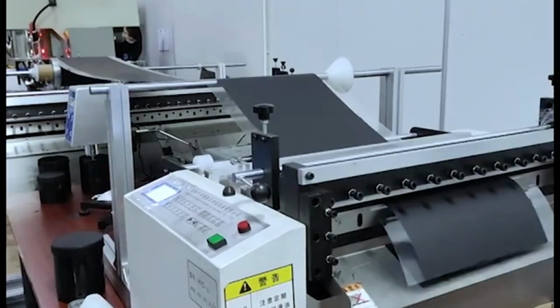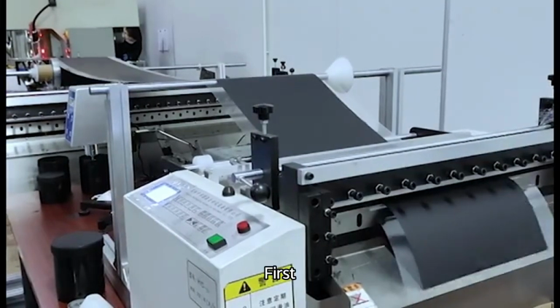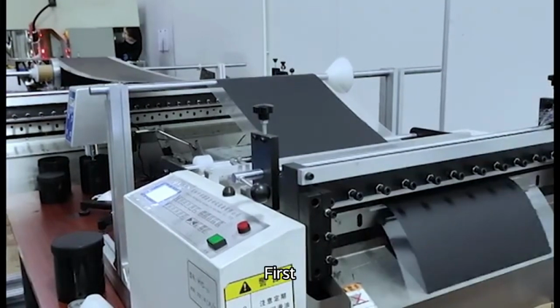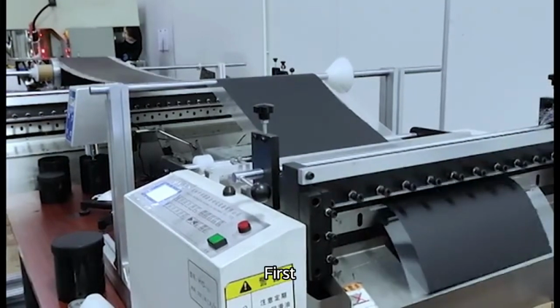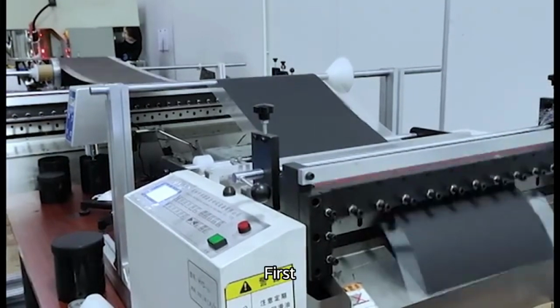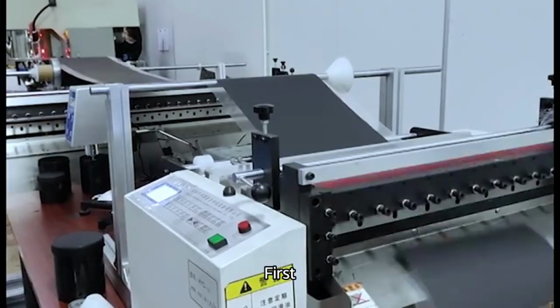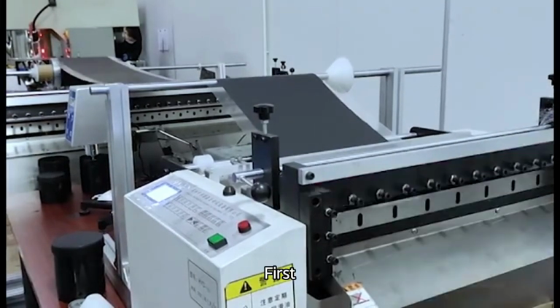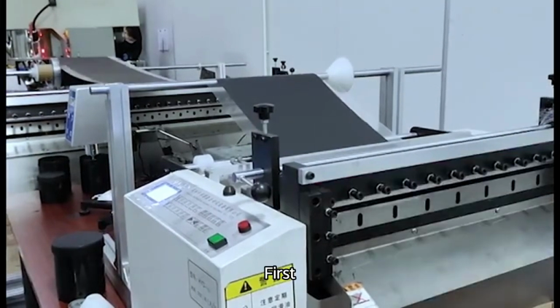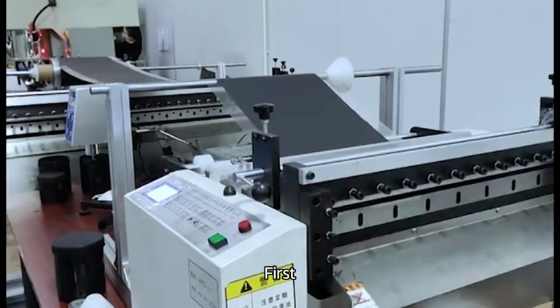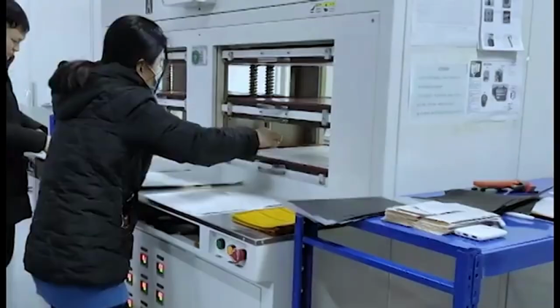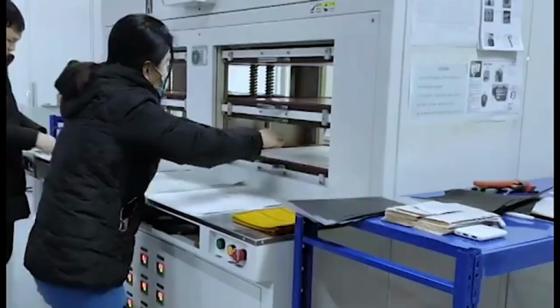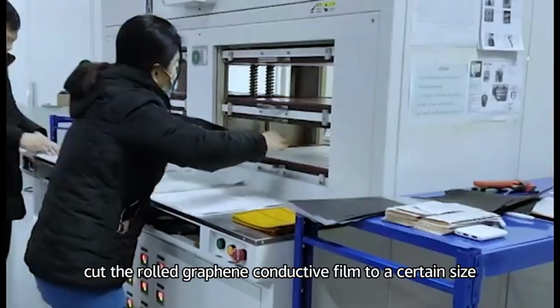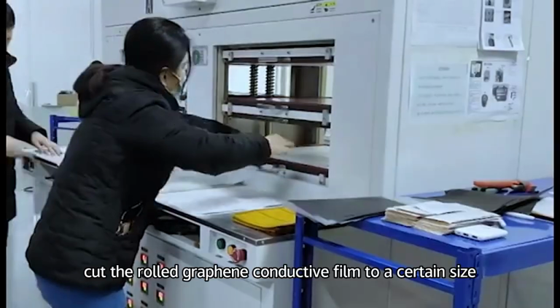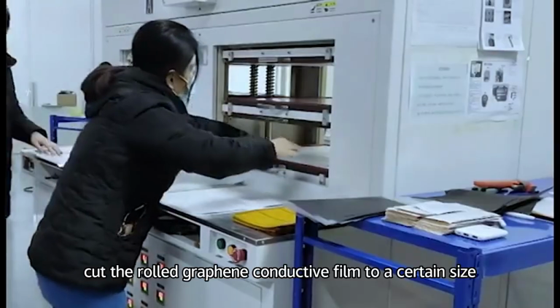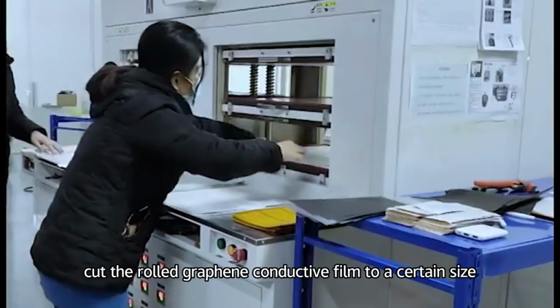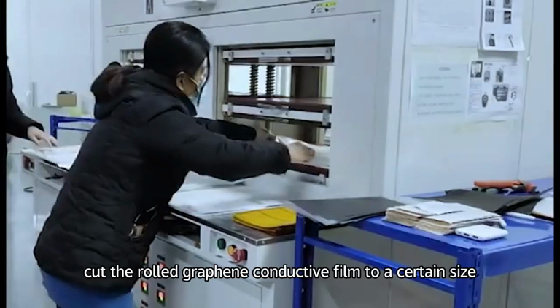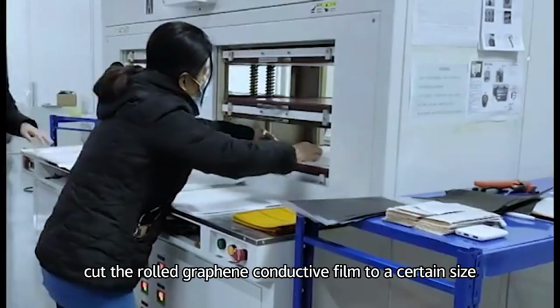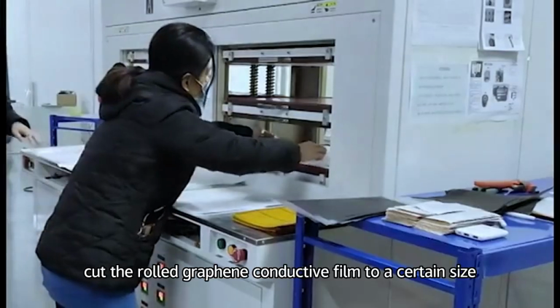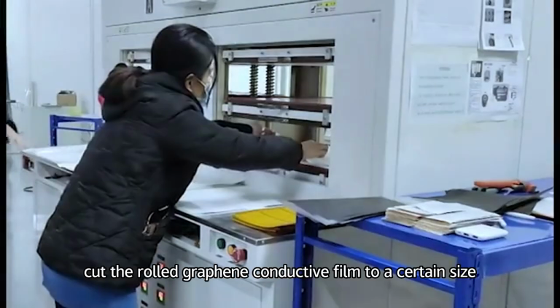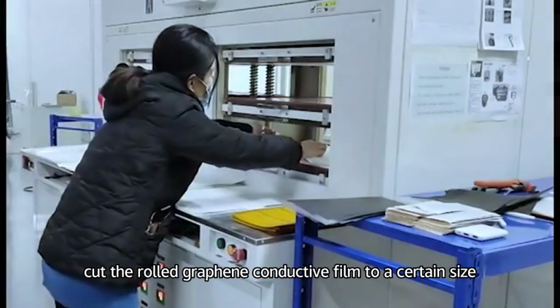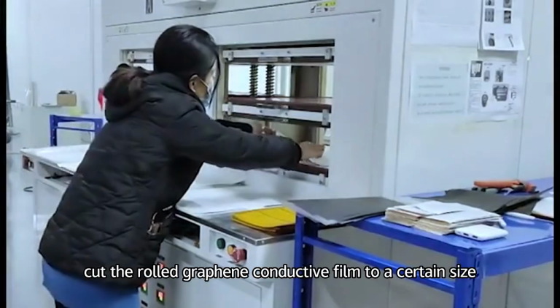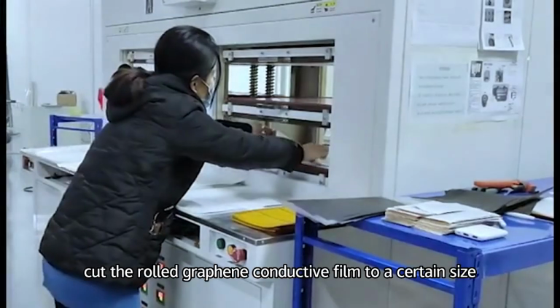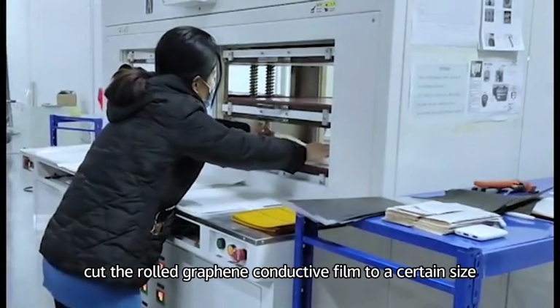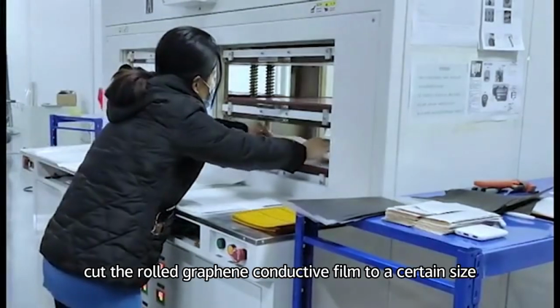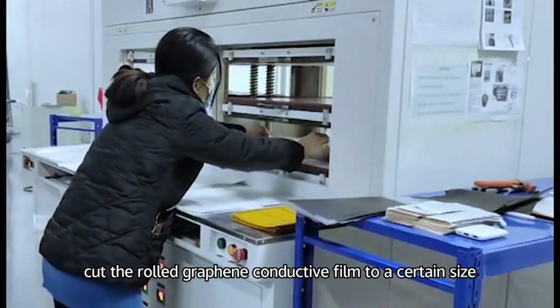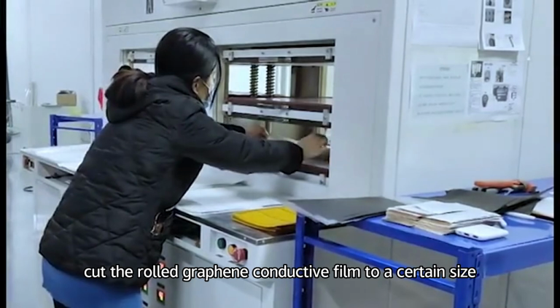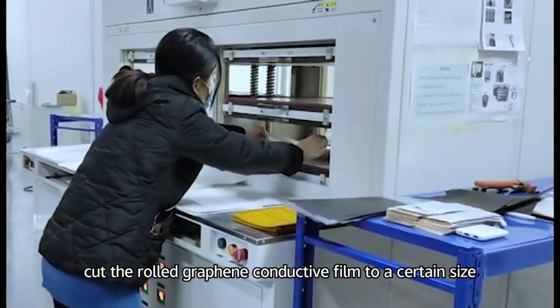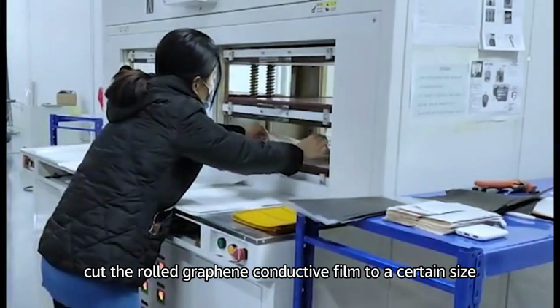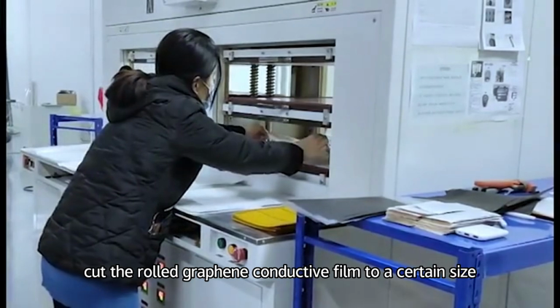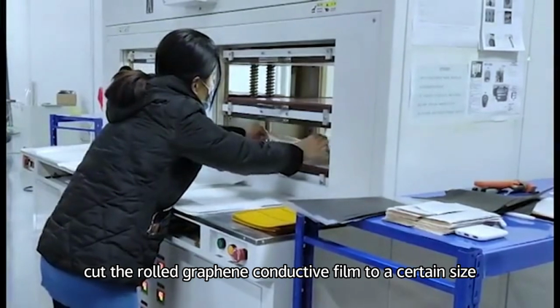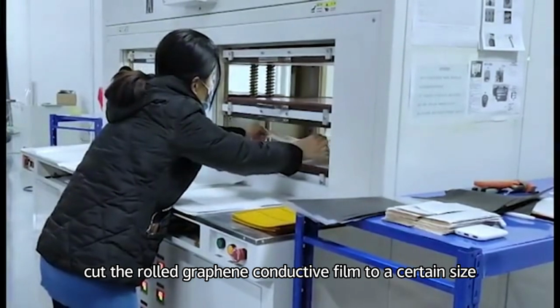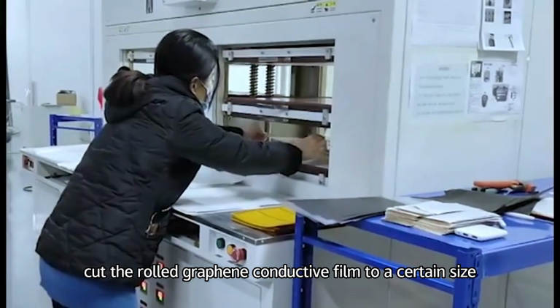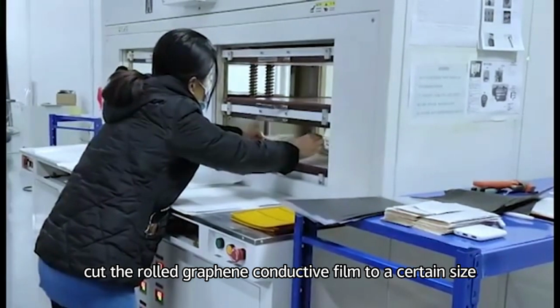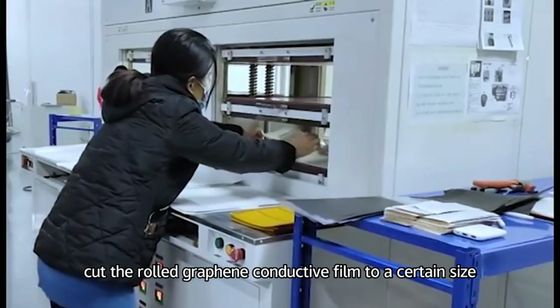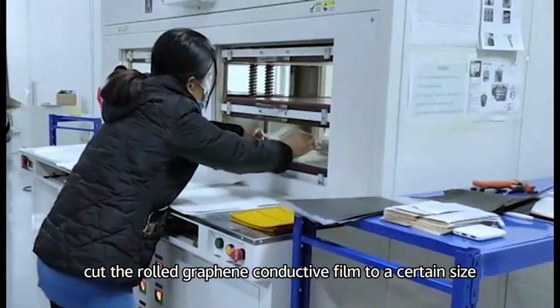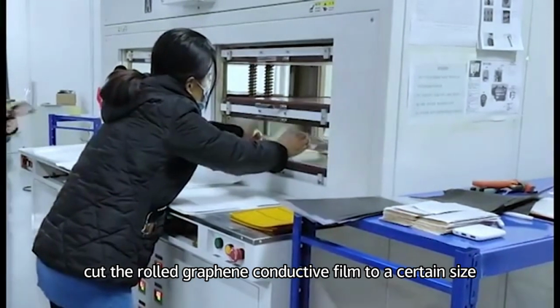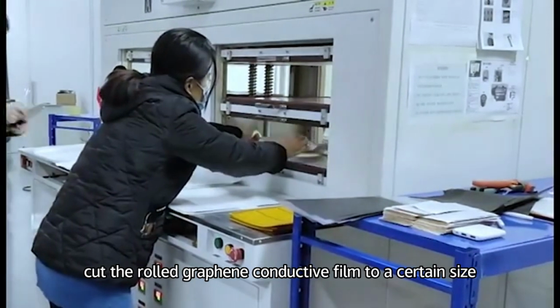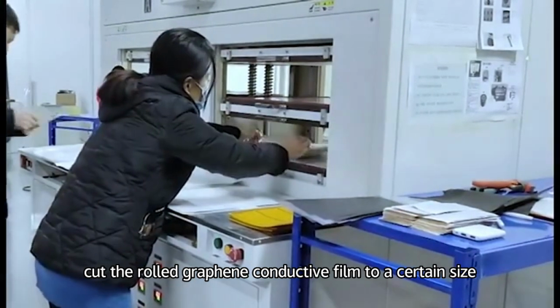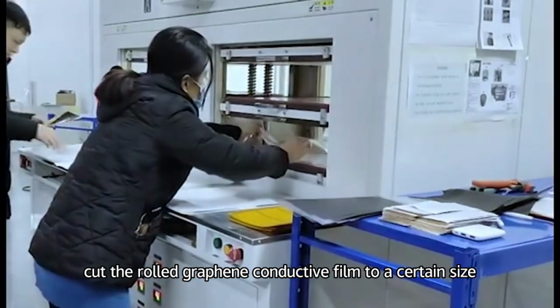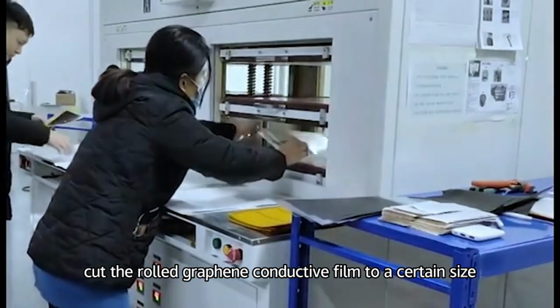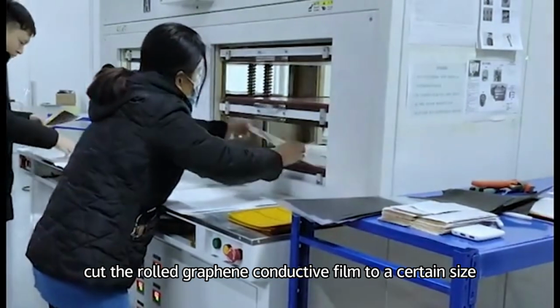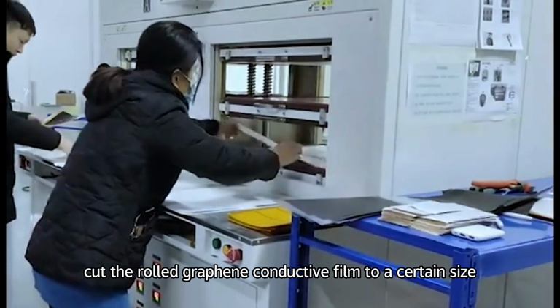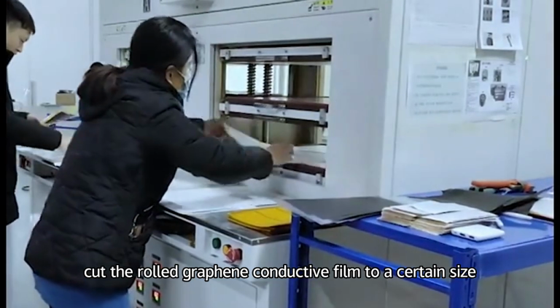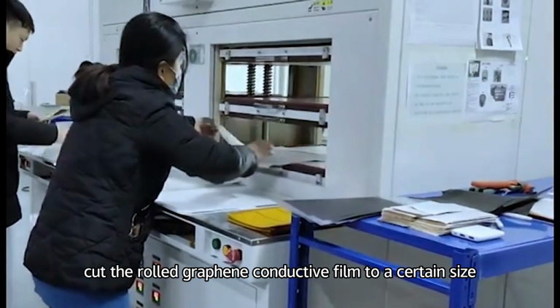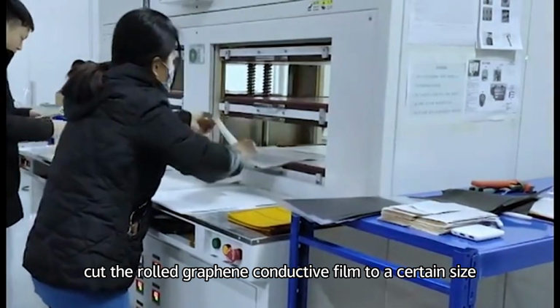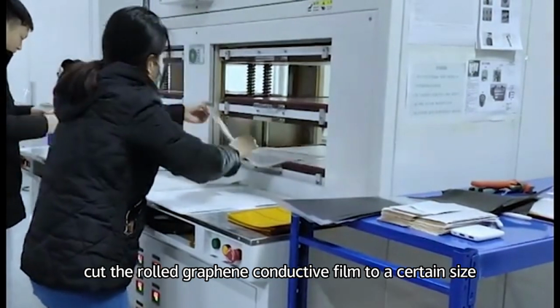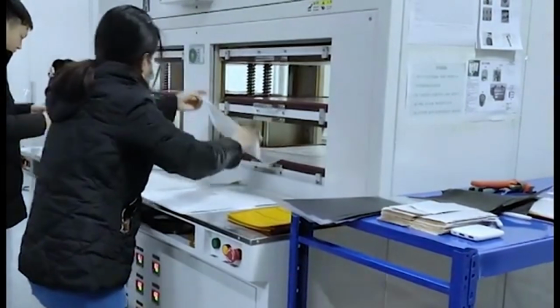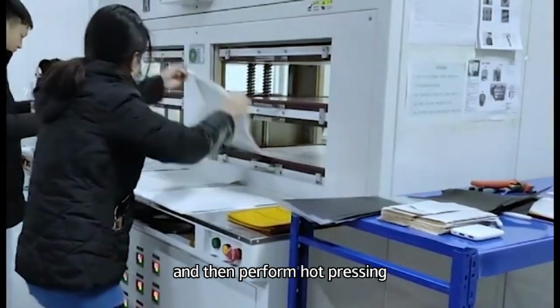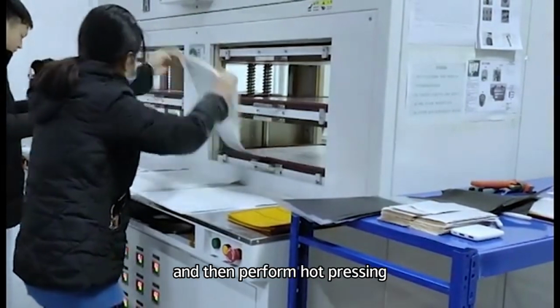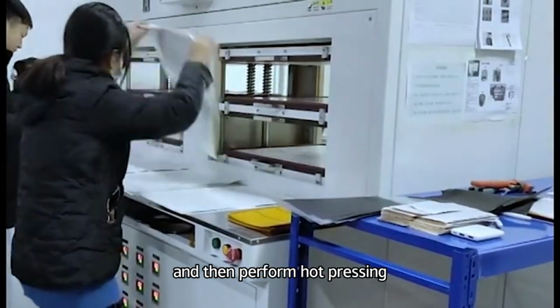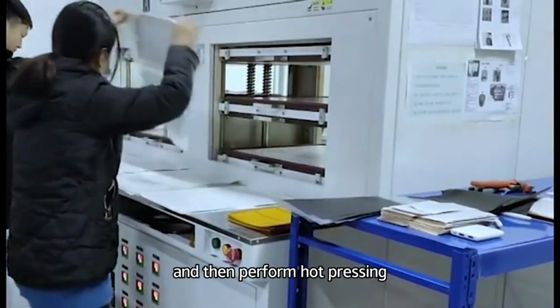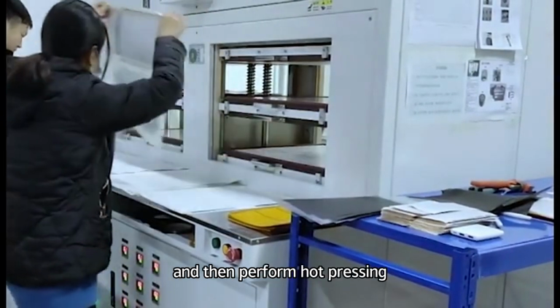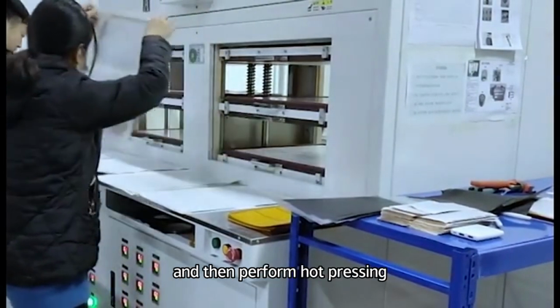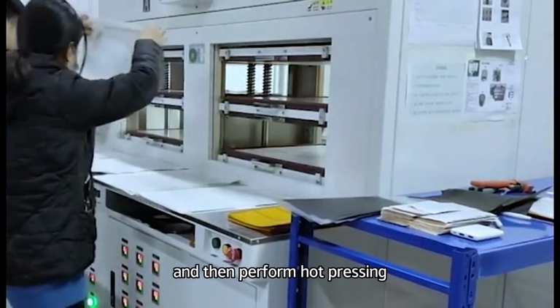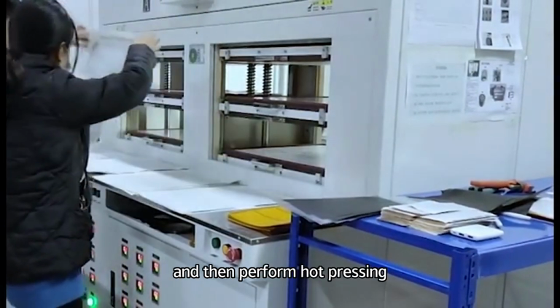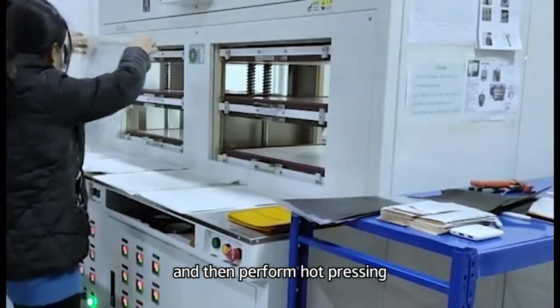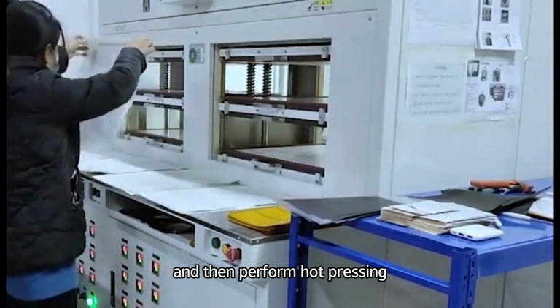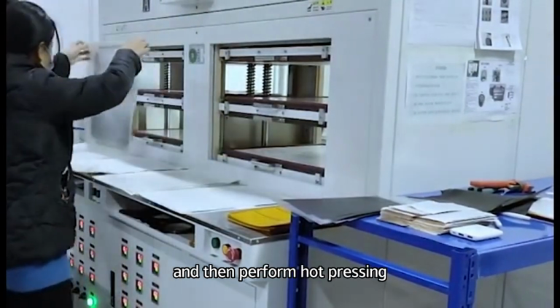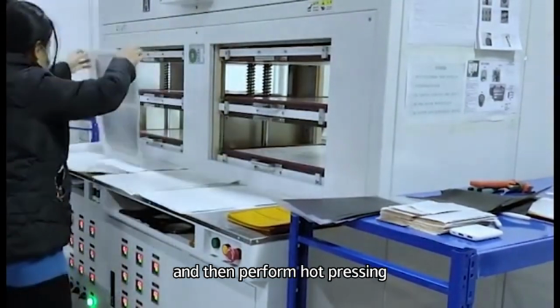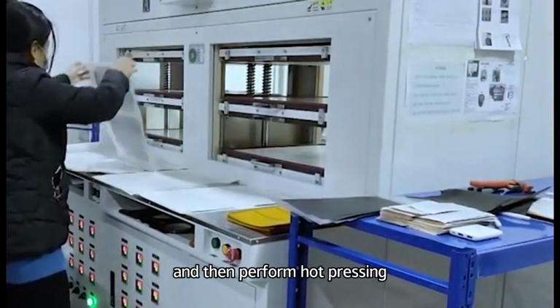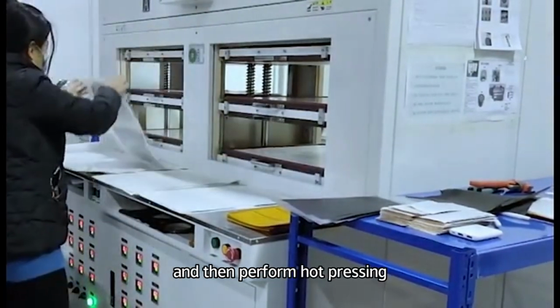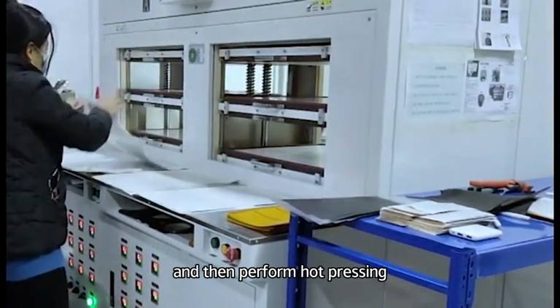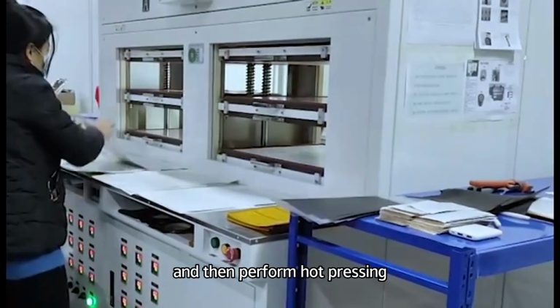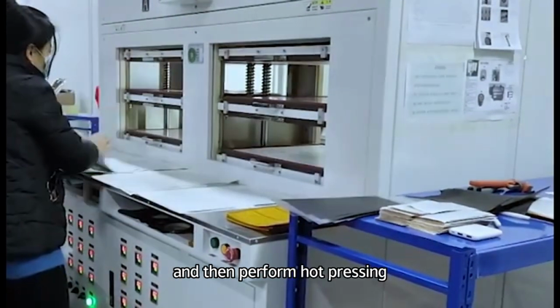First, cut the rolled graphene conductive film to a certain size and then perform hard pressing.